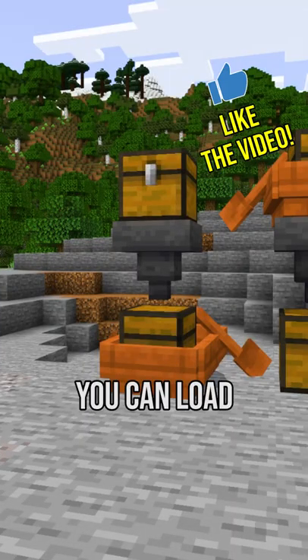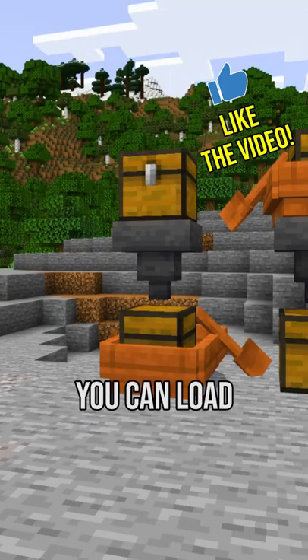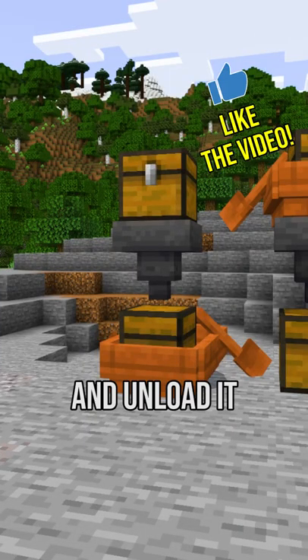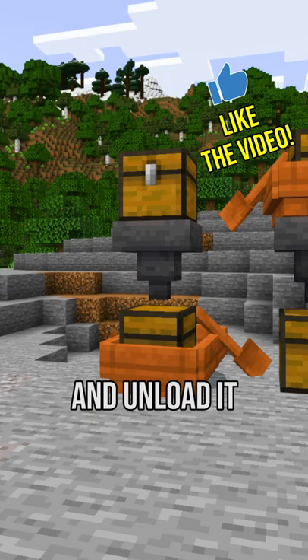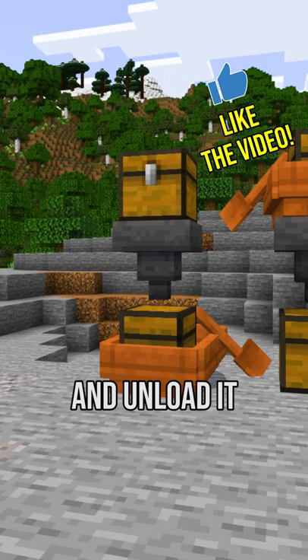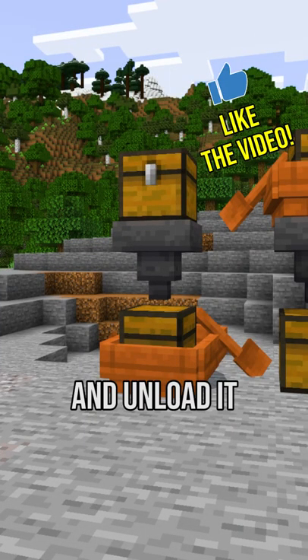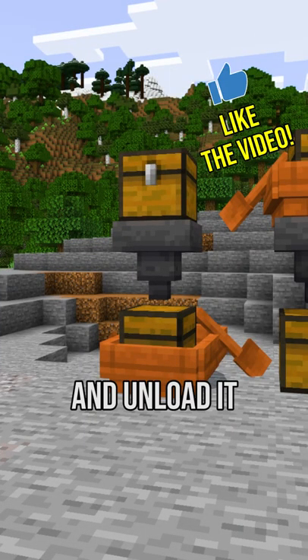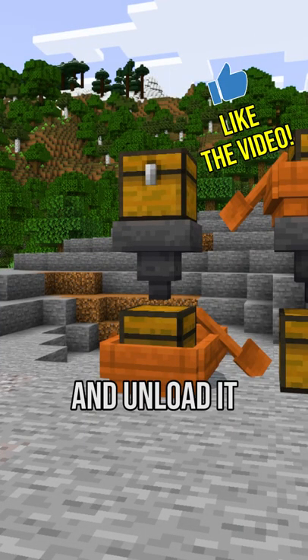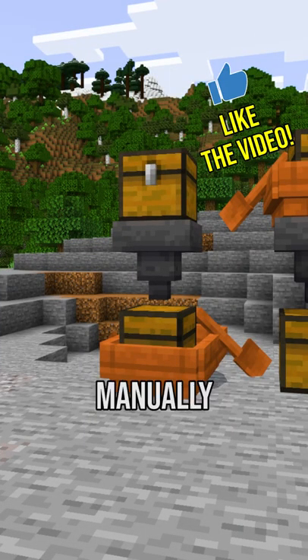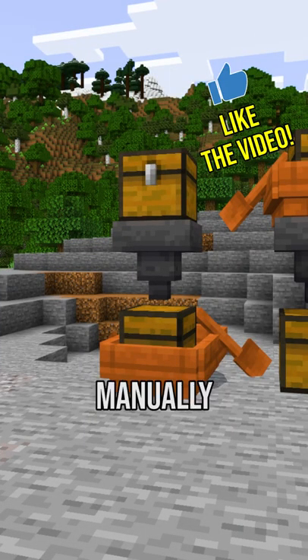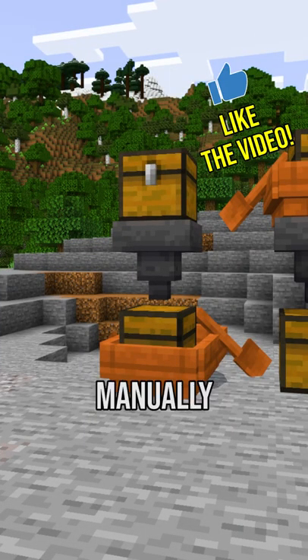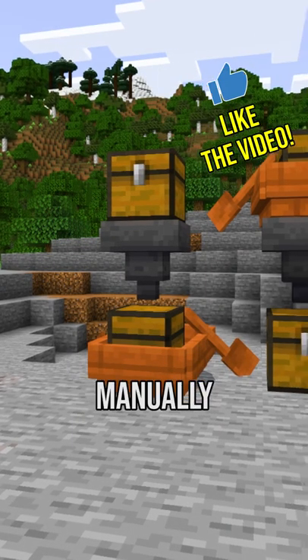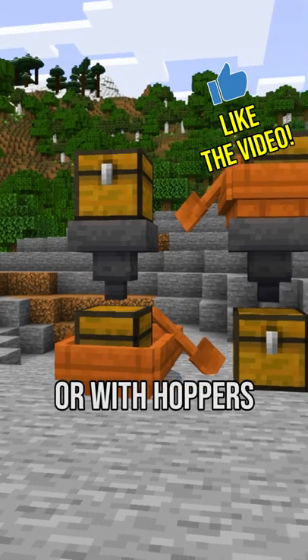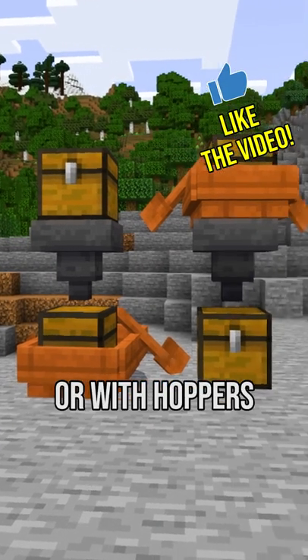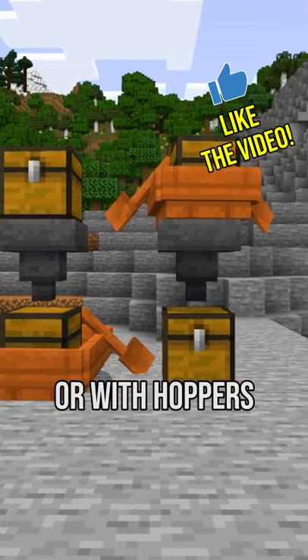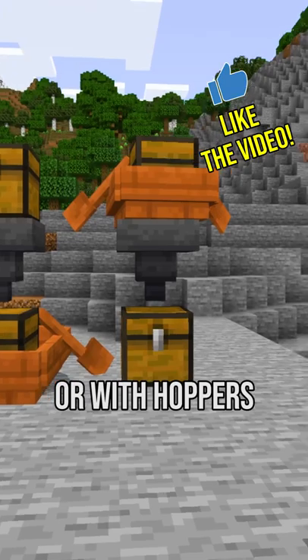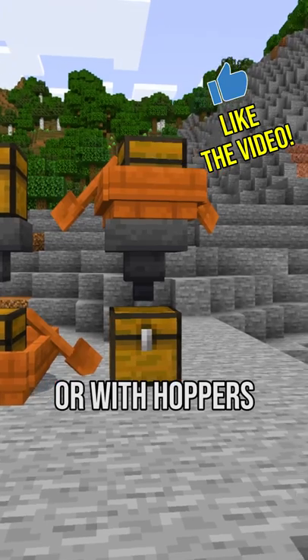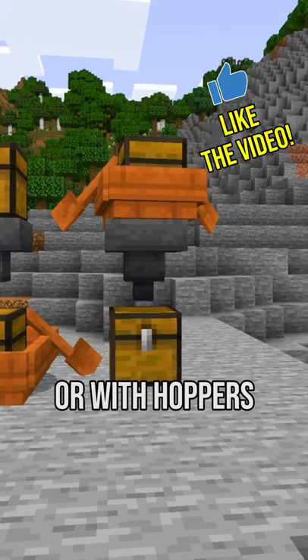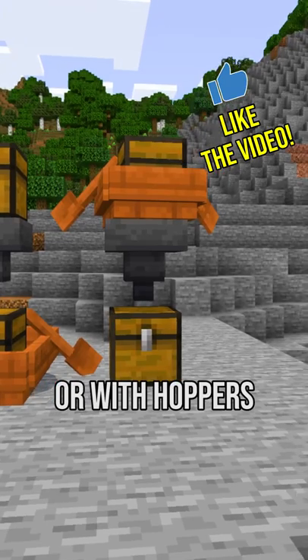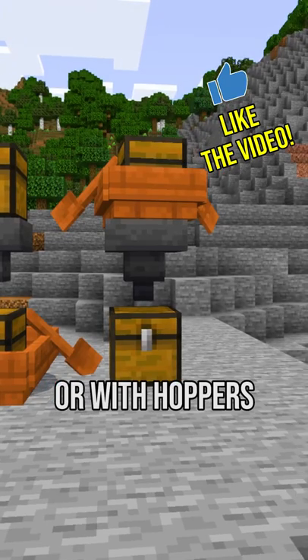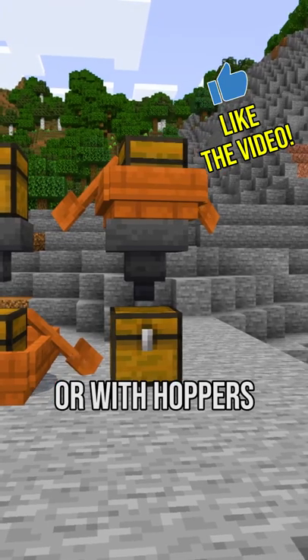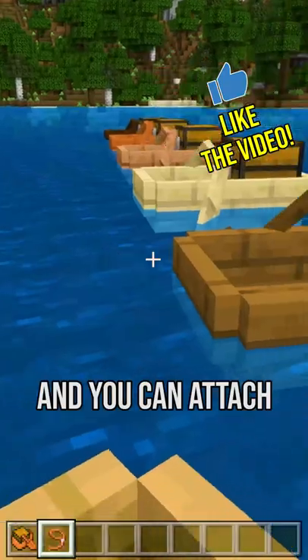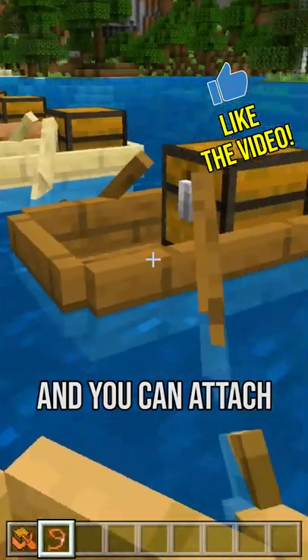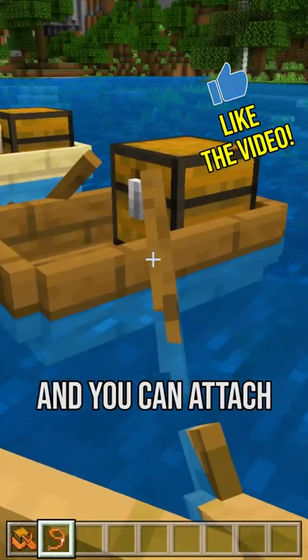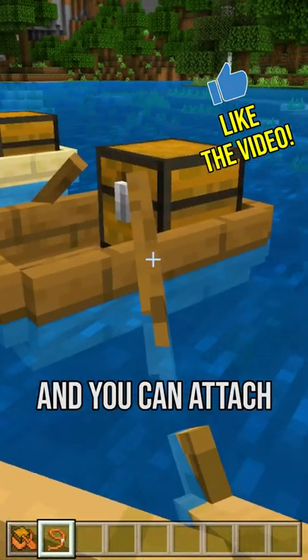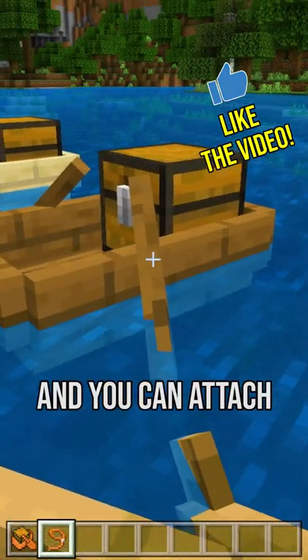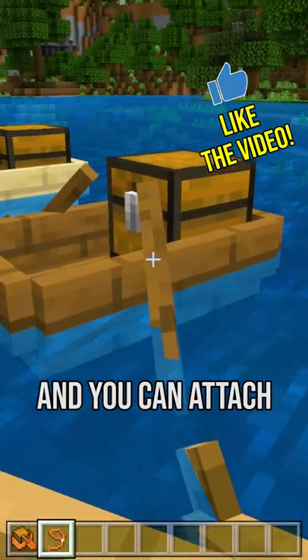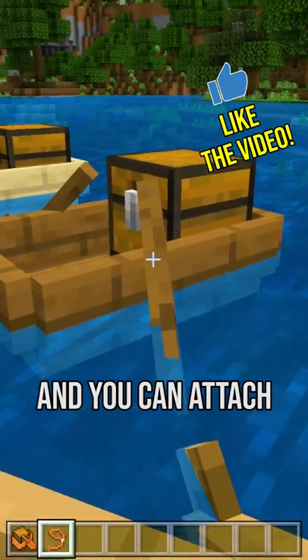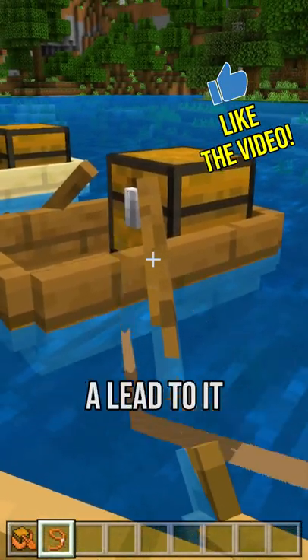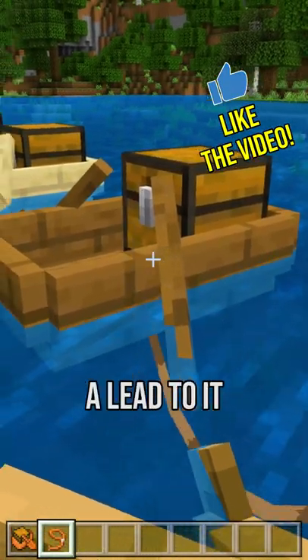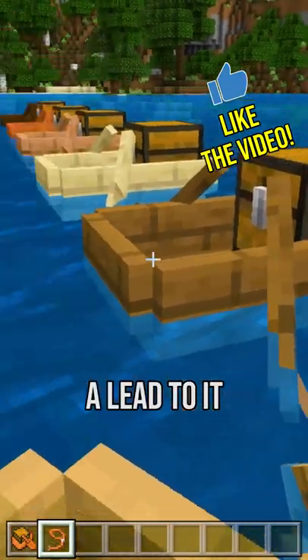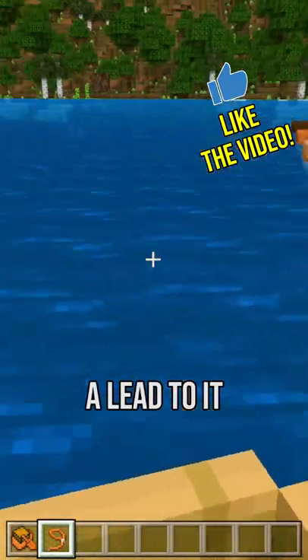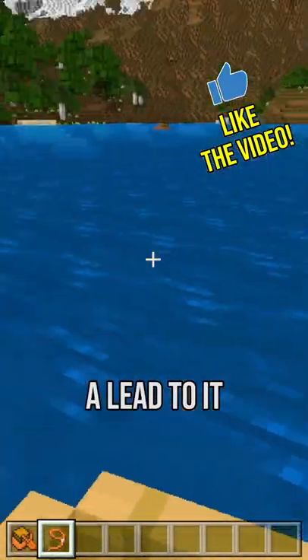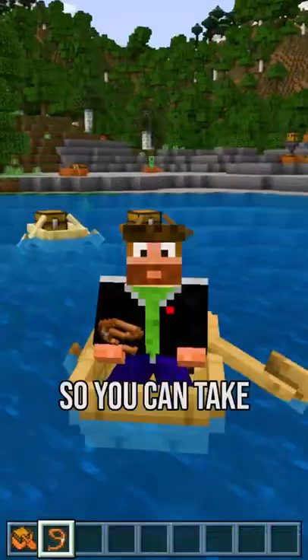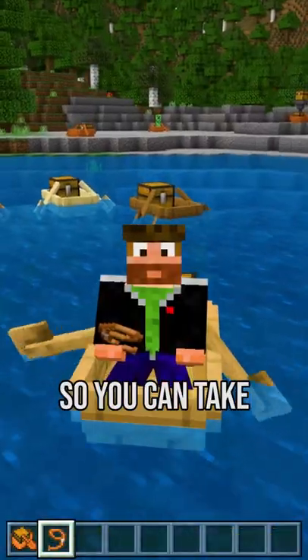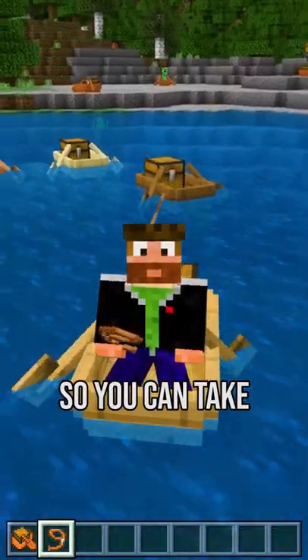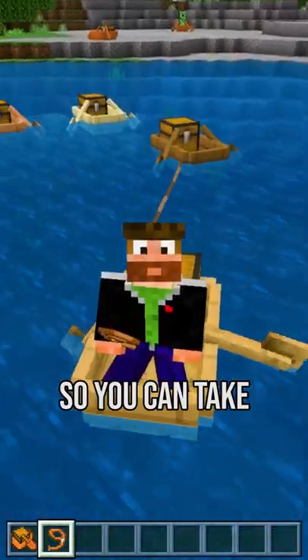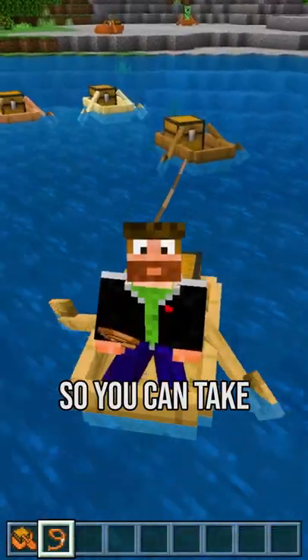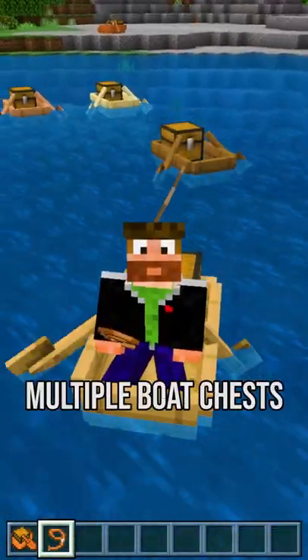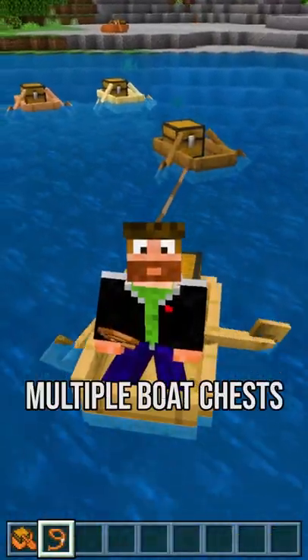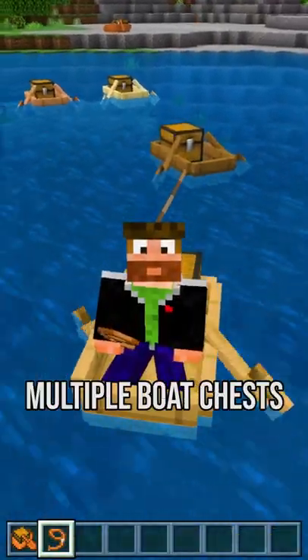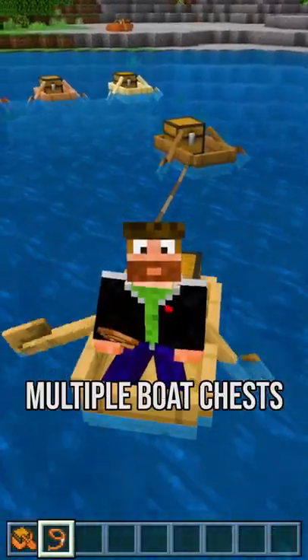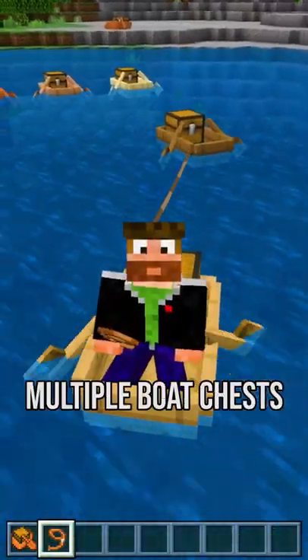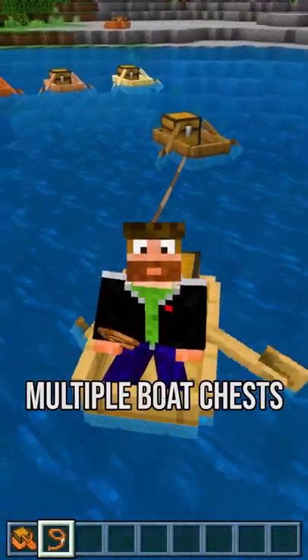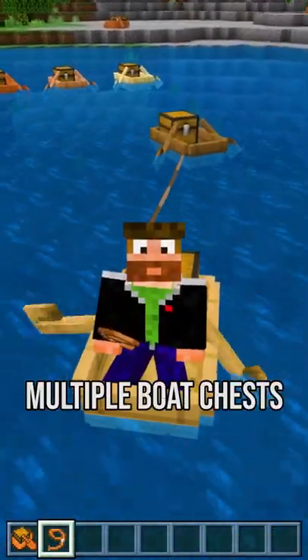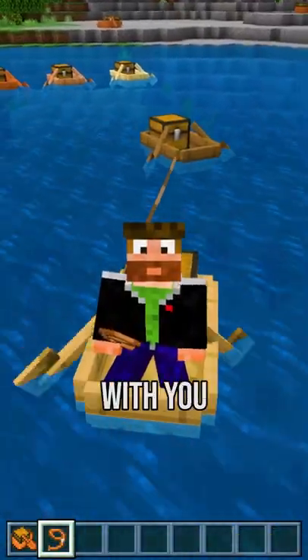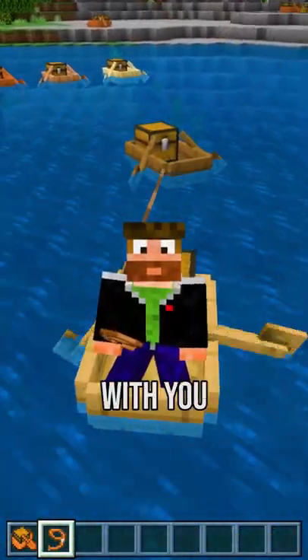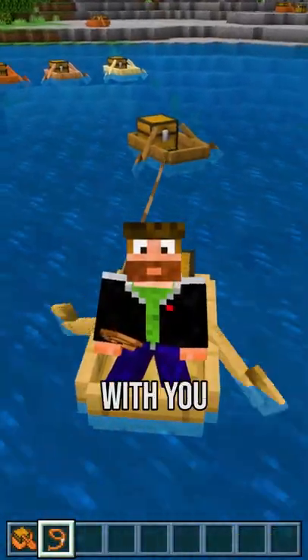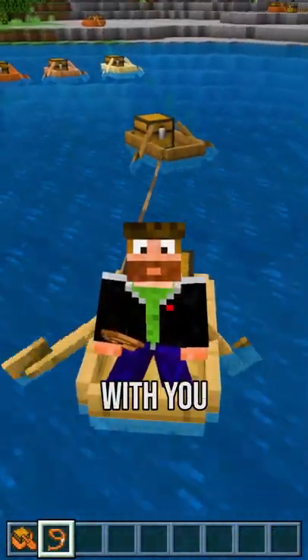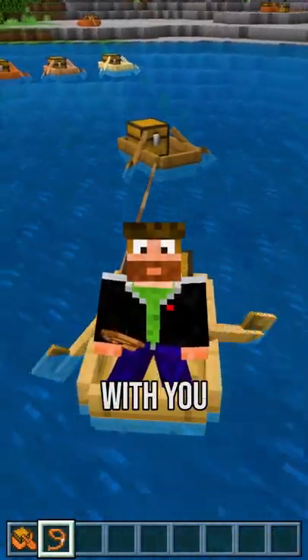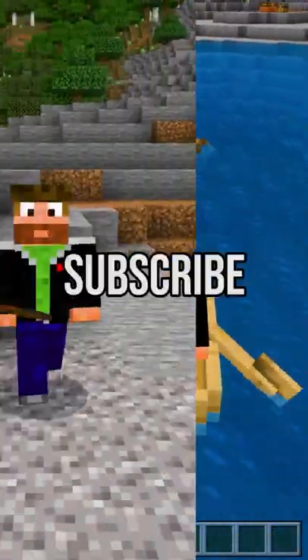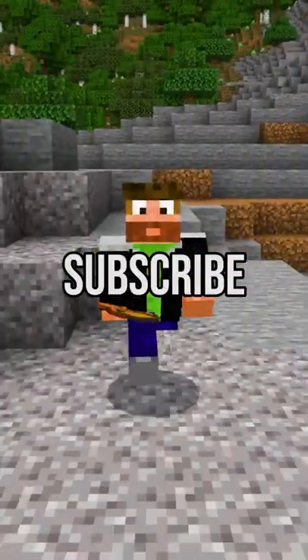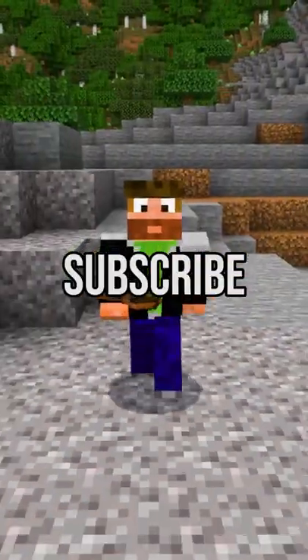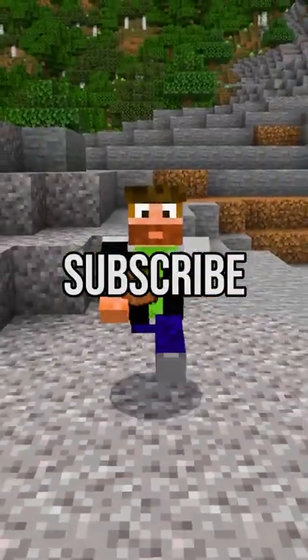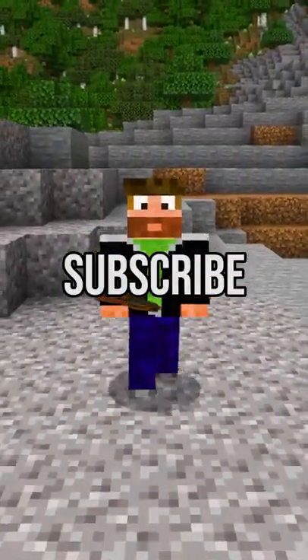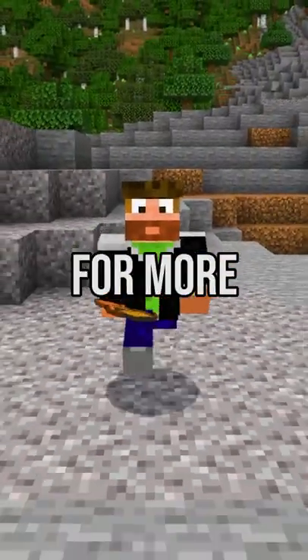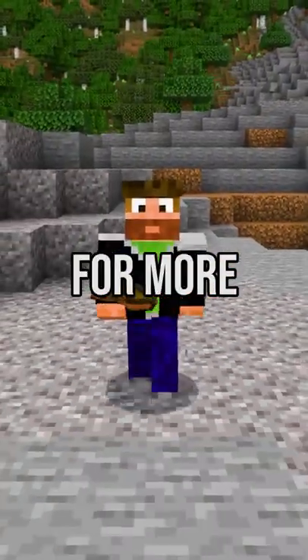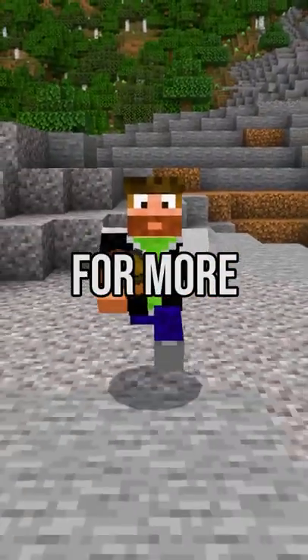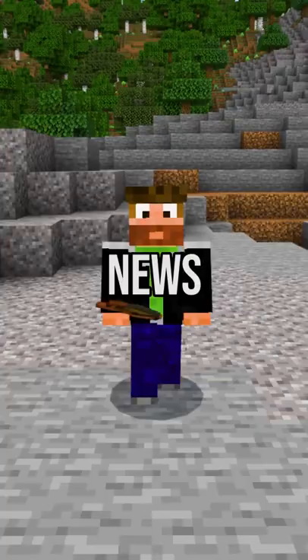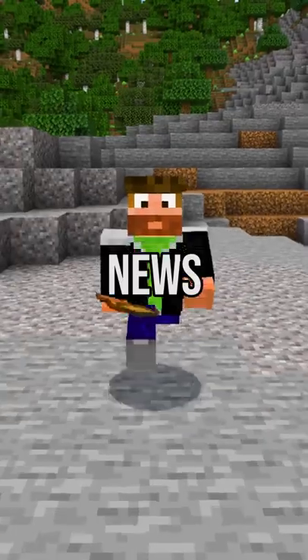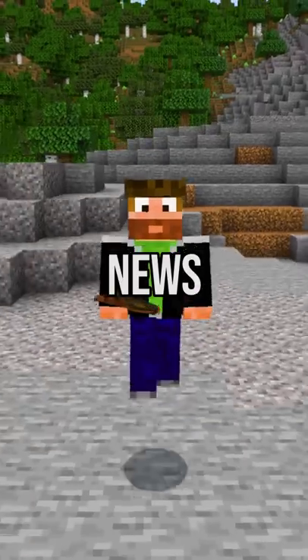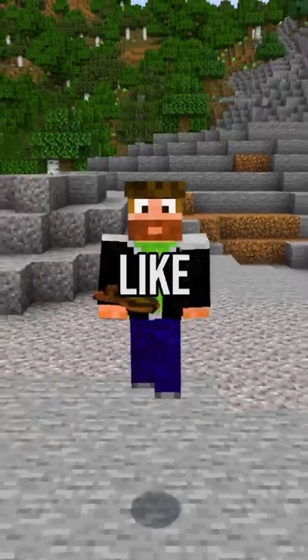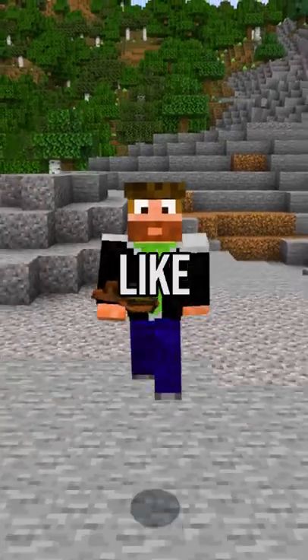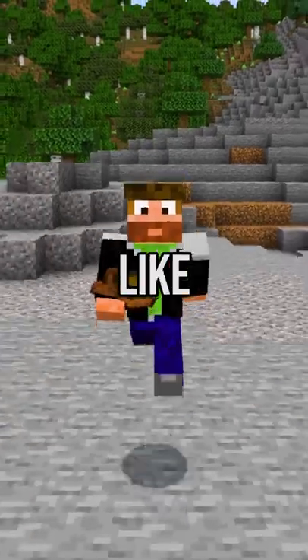You can load and unload it manually or with hoppers, and you can attach a leash to it so you can take multiple chest boats with you. Subscribe for more news like this.